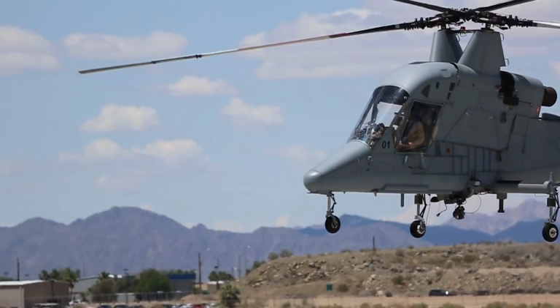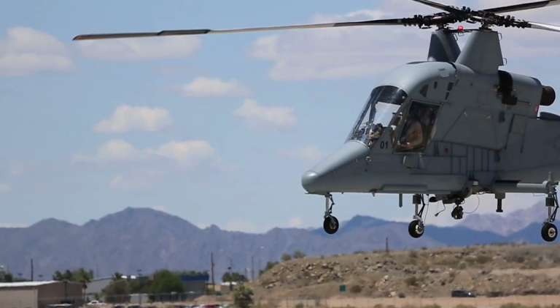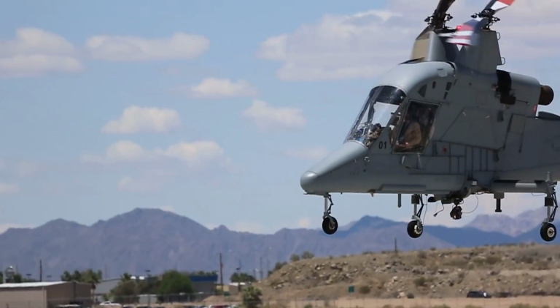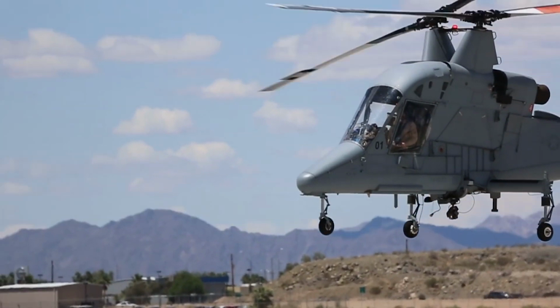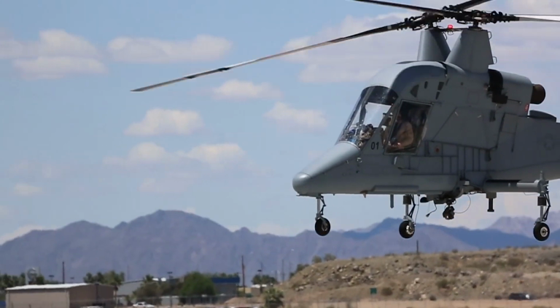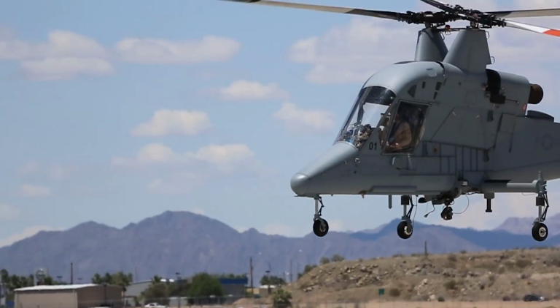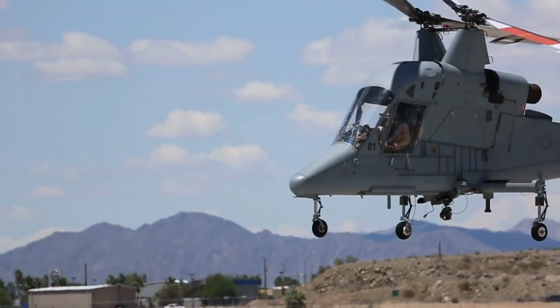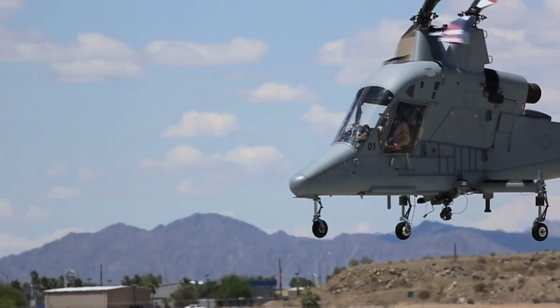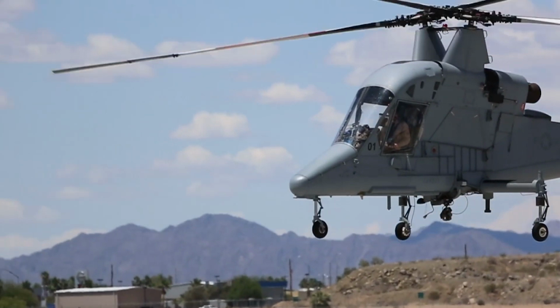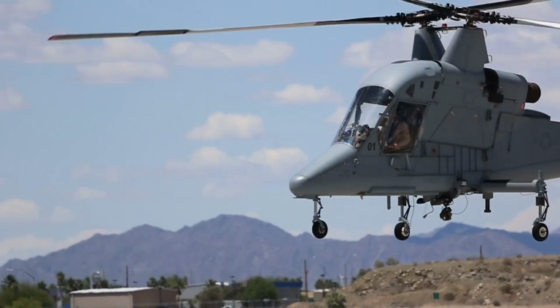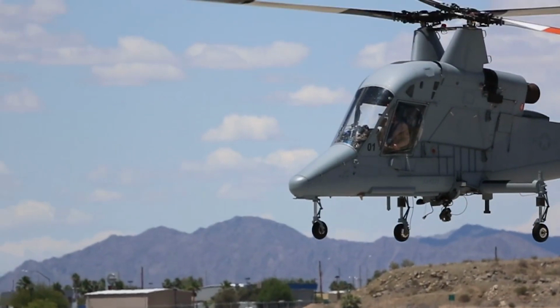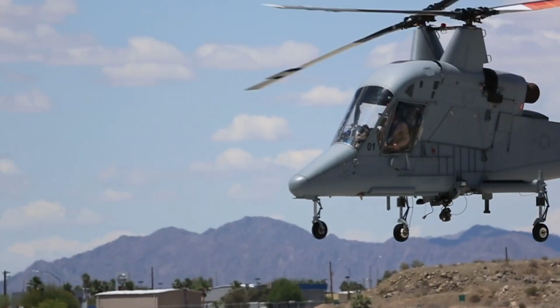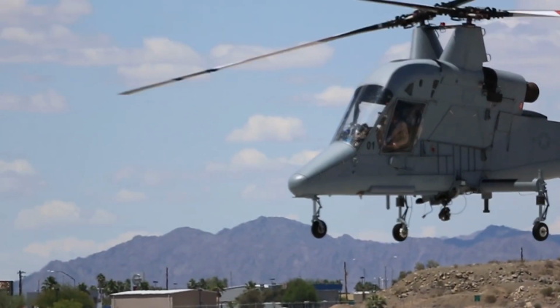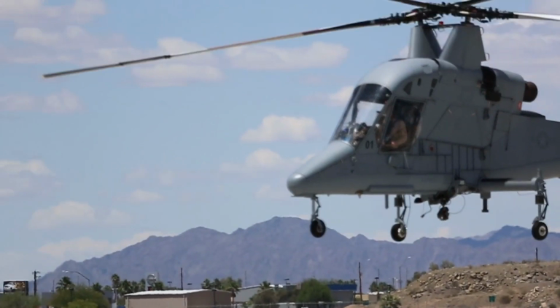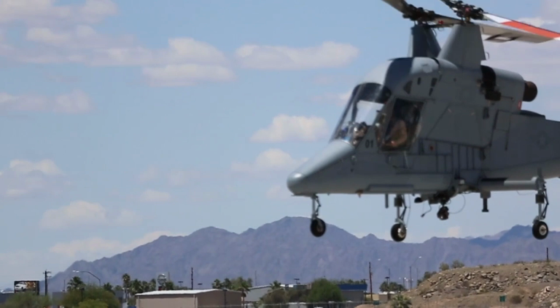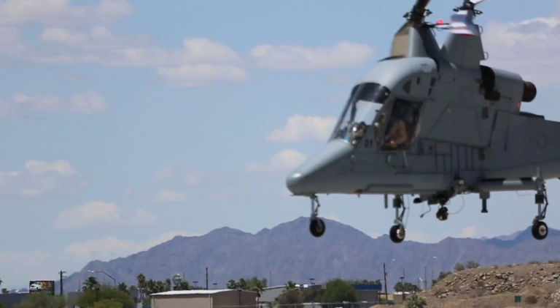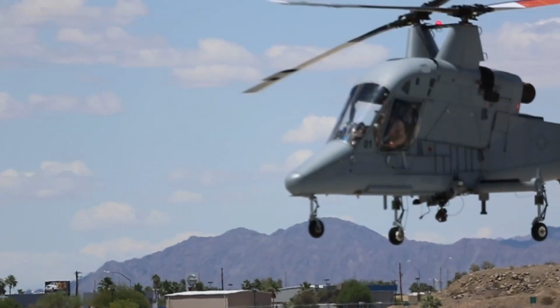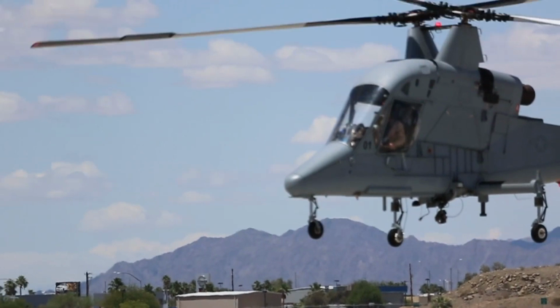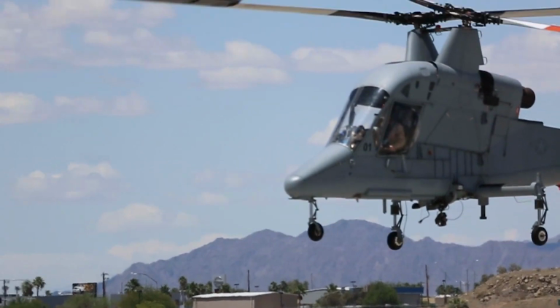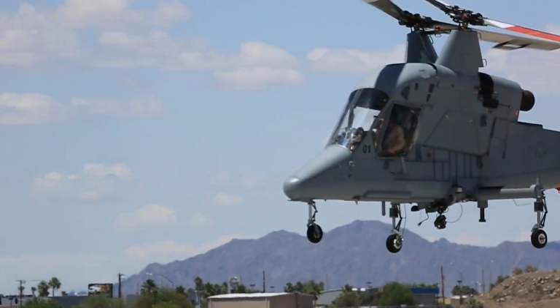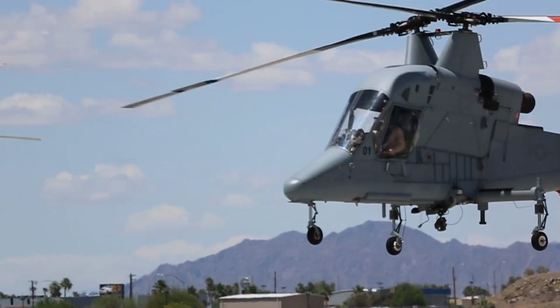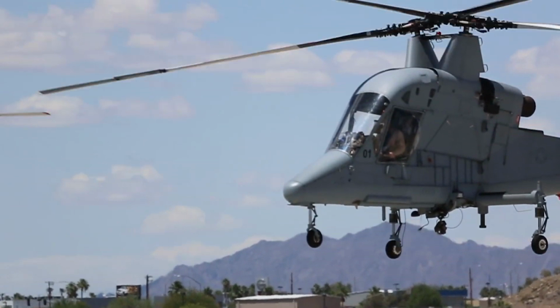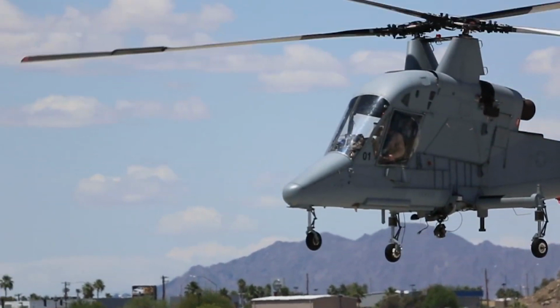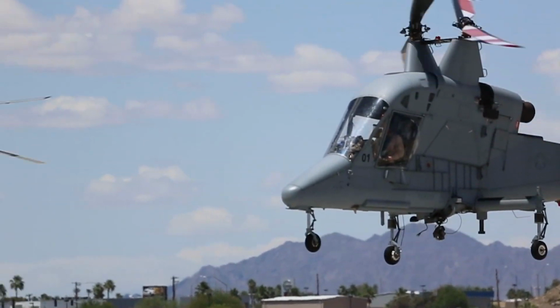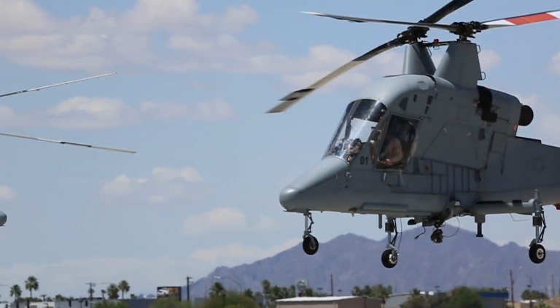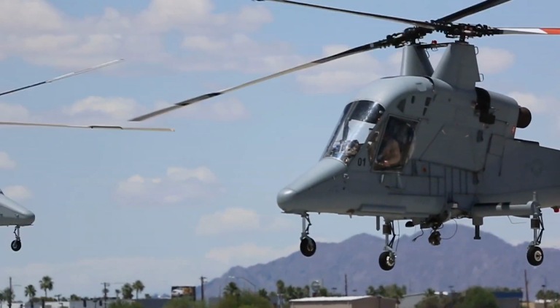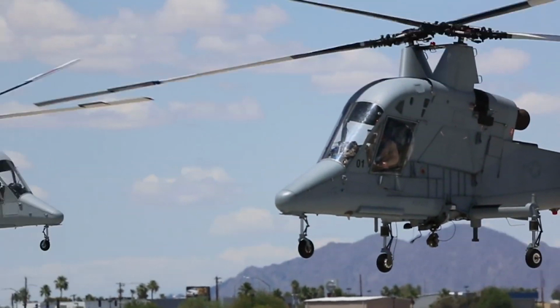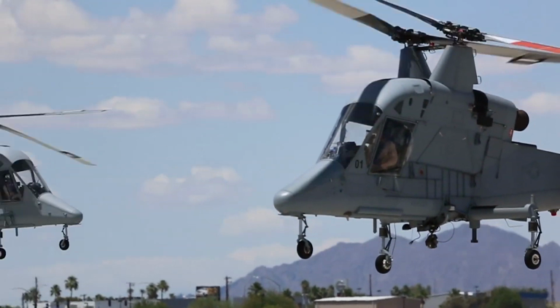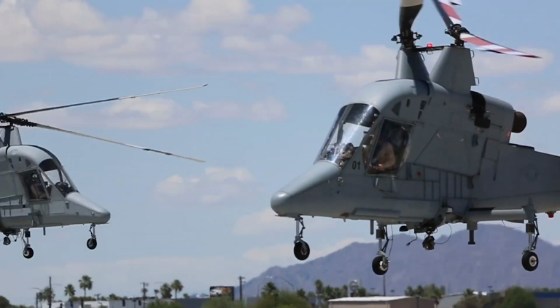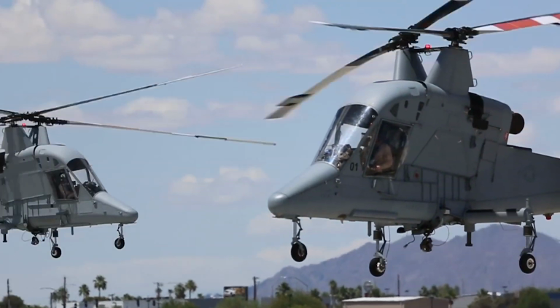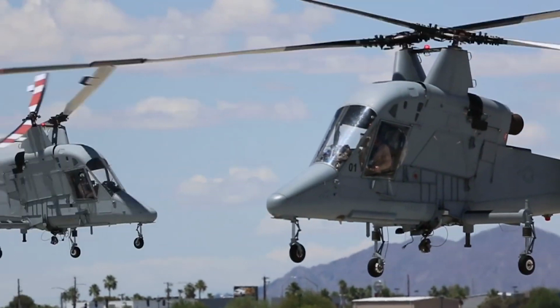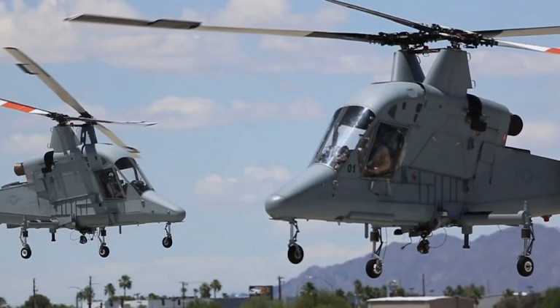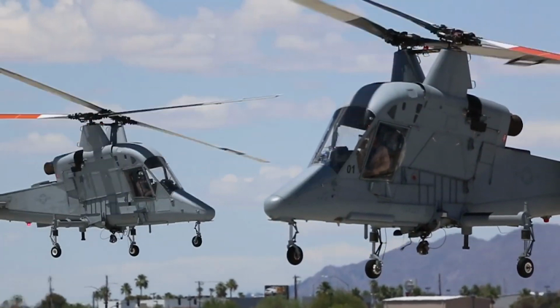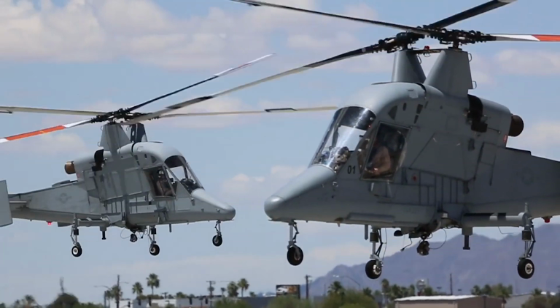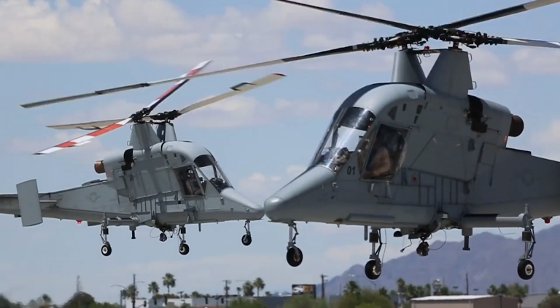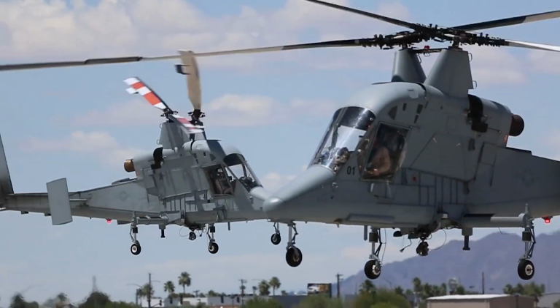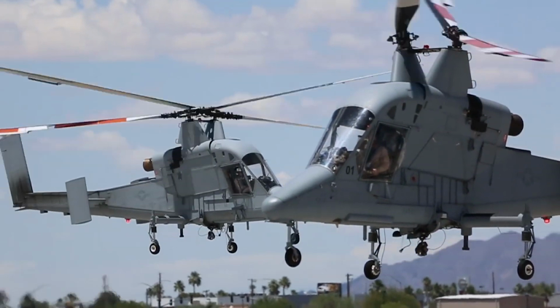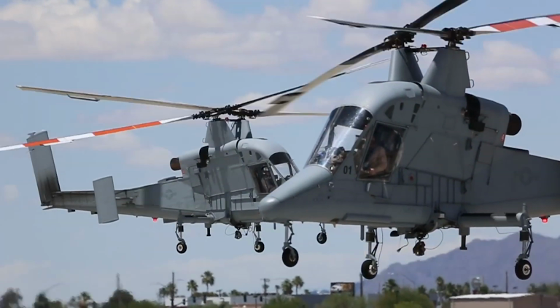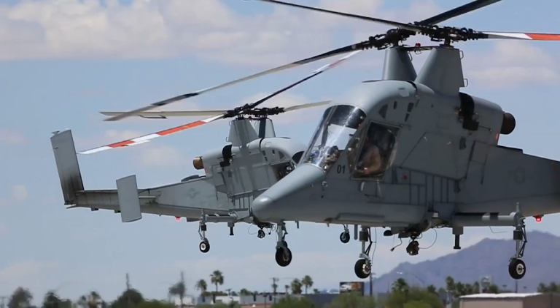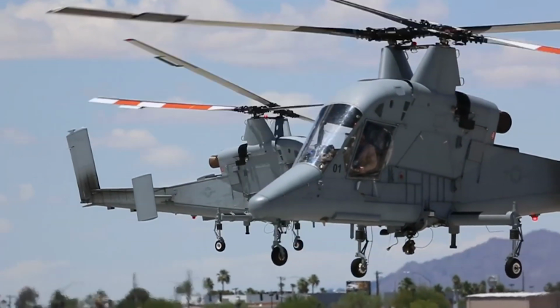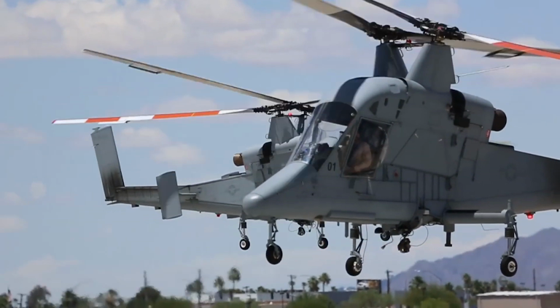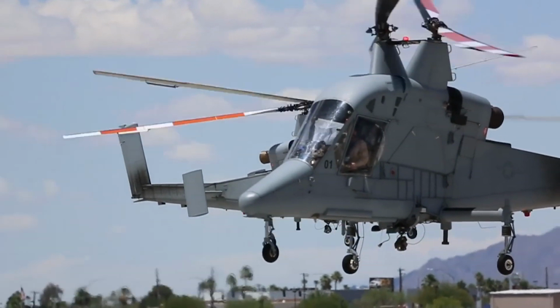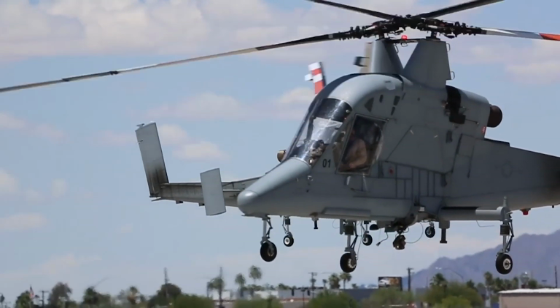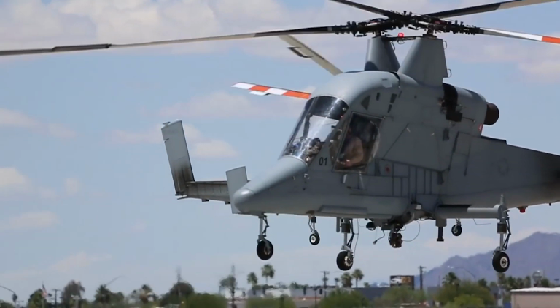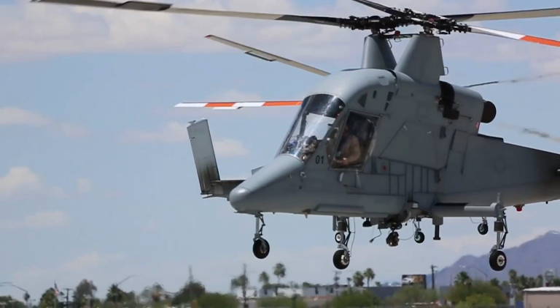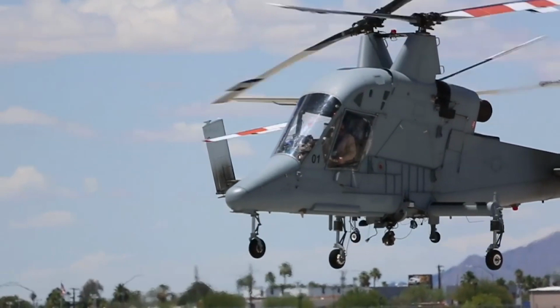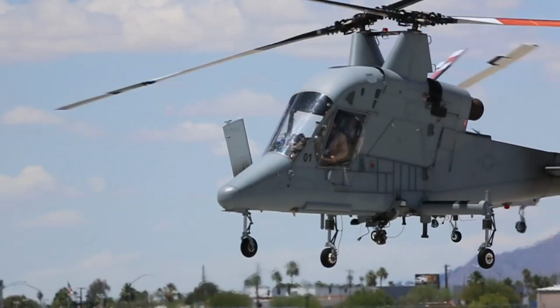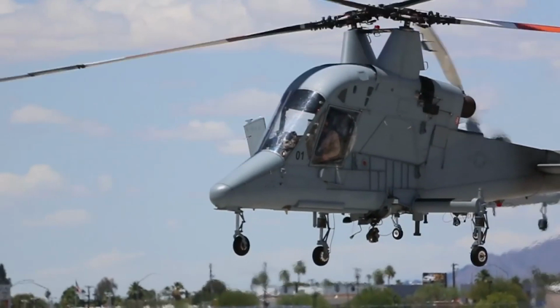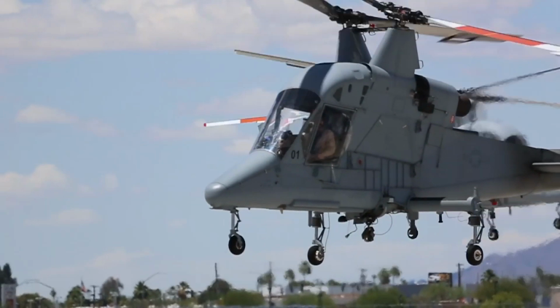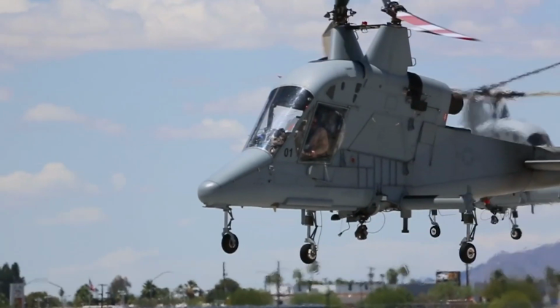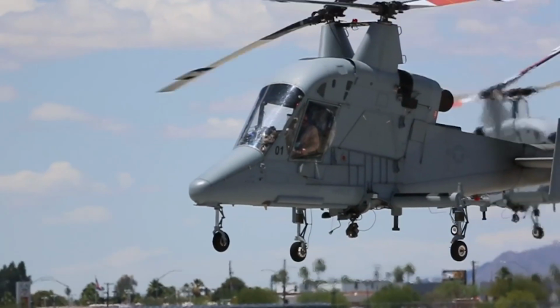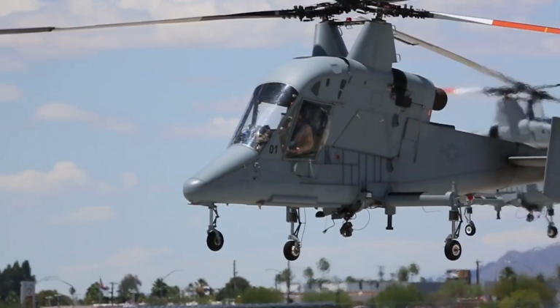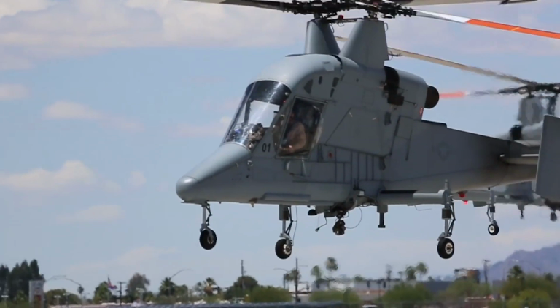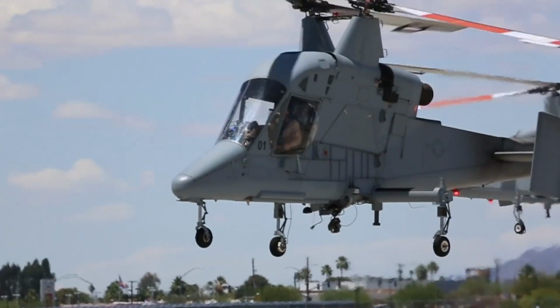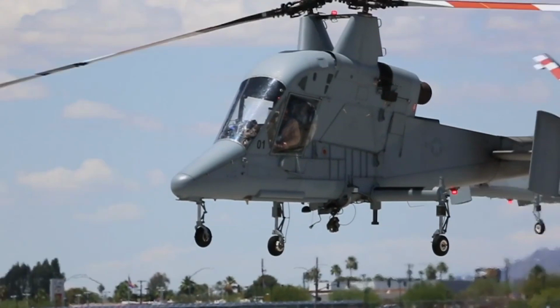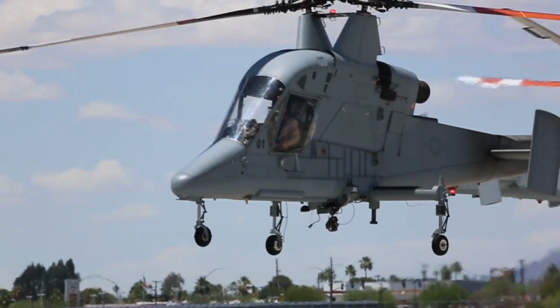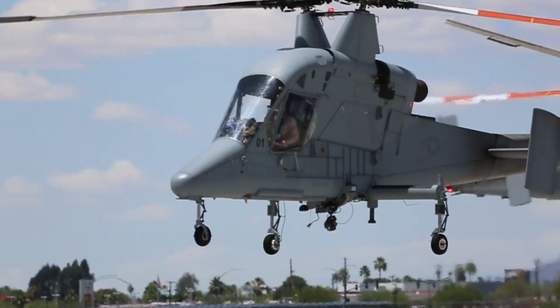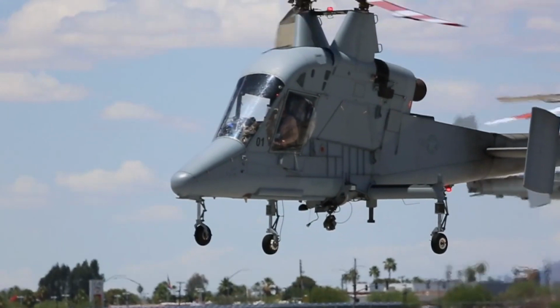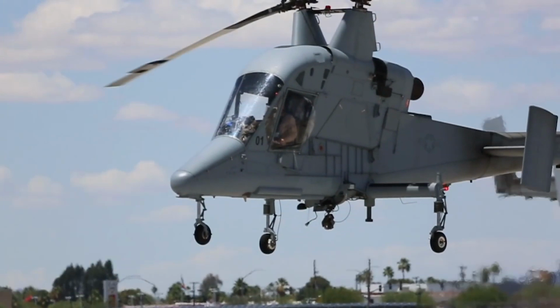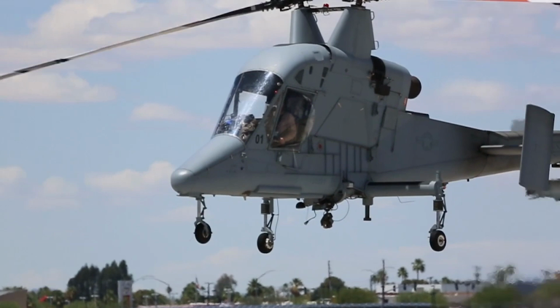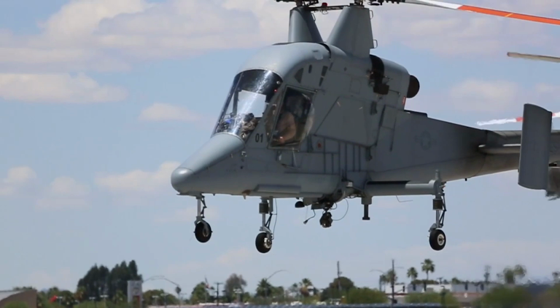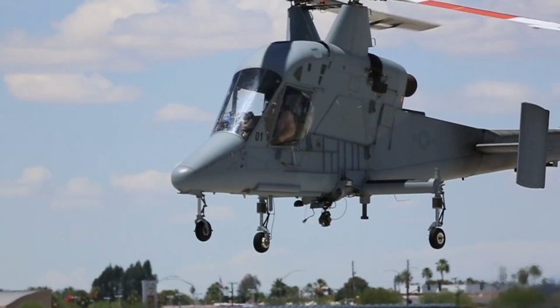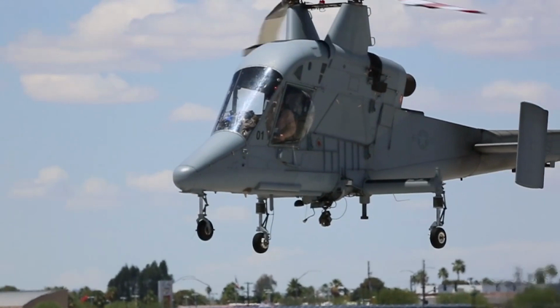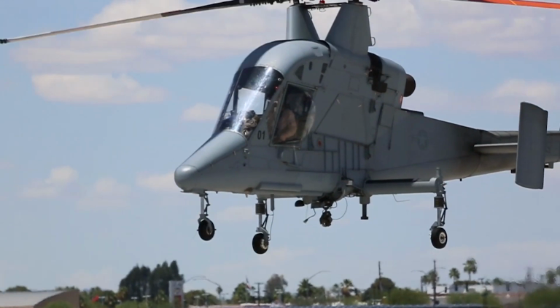Unfortunately, the Marines who were there in Afghanistan did not believe in the concept. It was such a new idea — they said, this is never going to work.